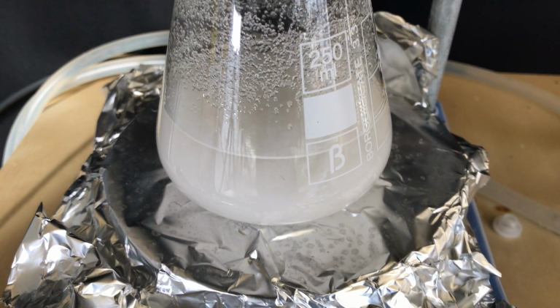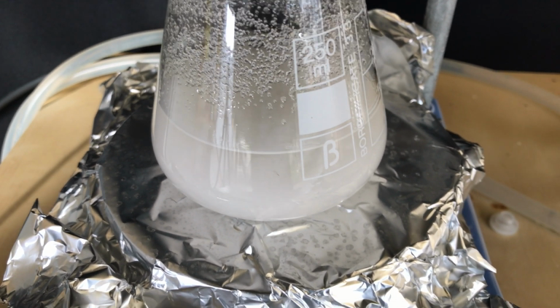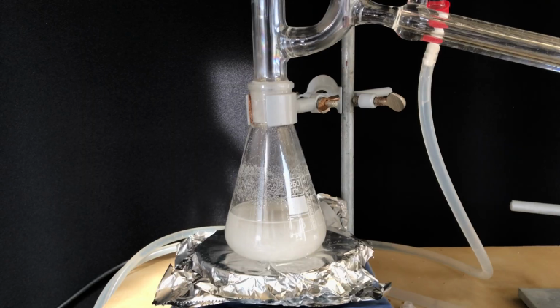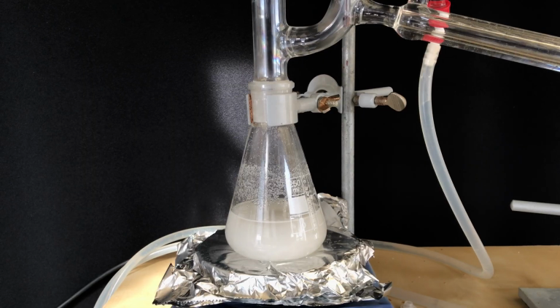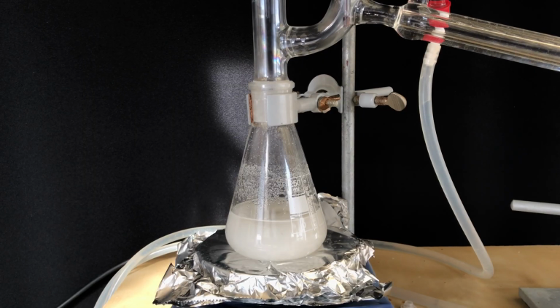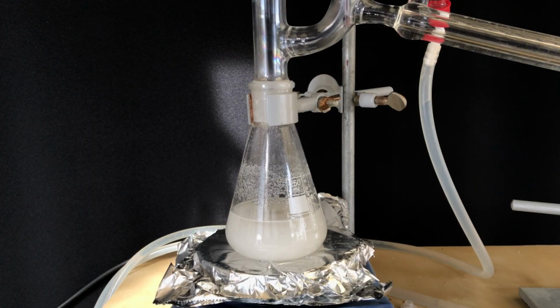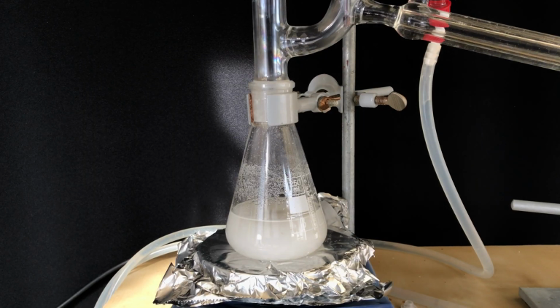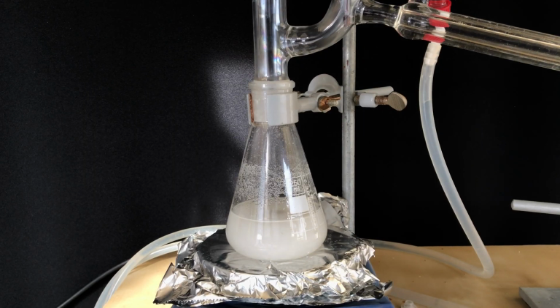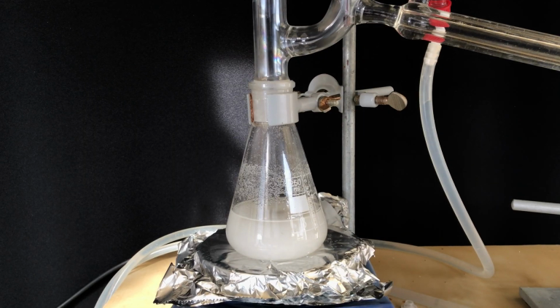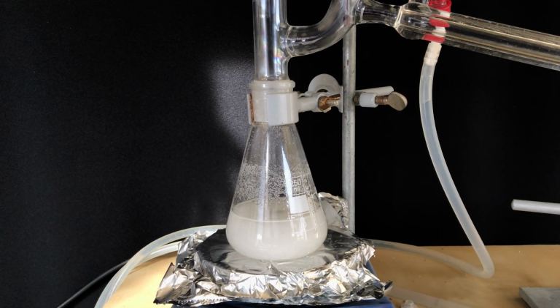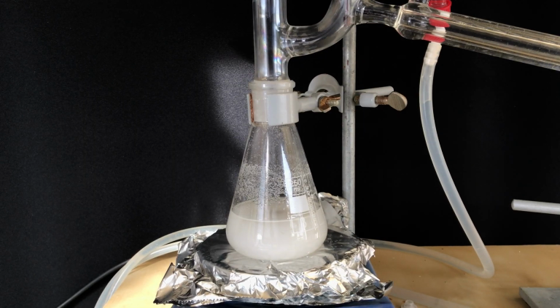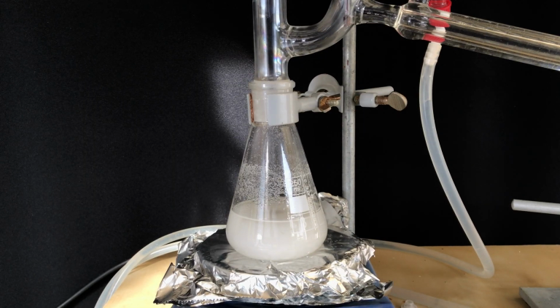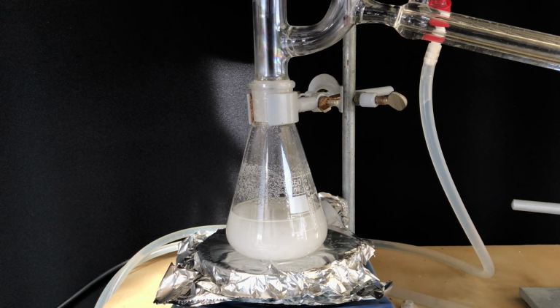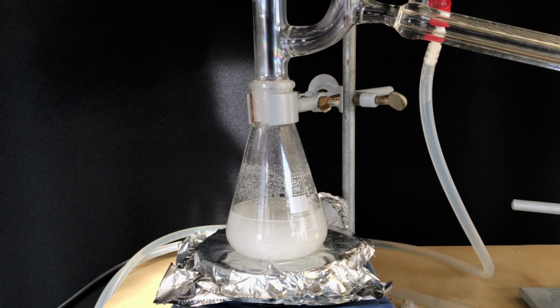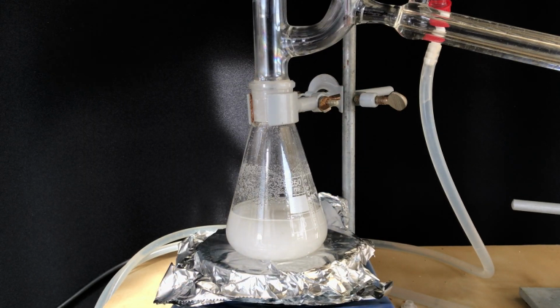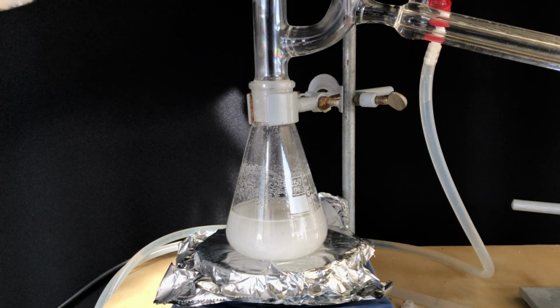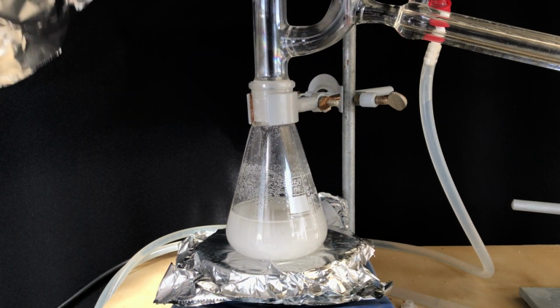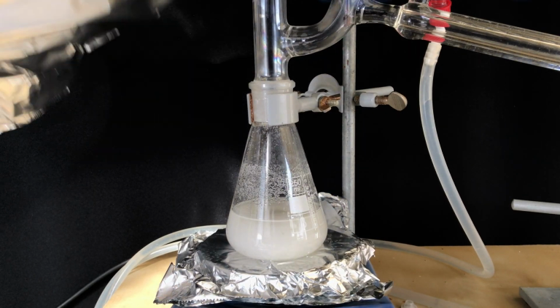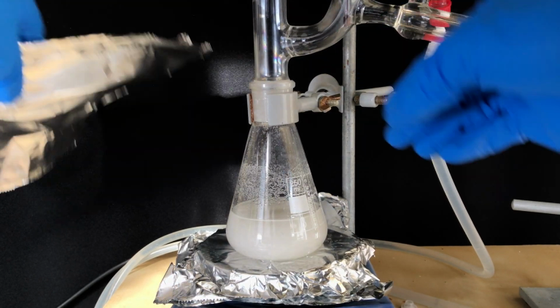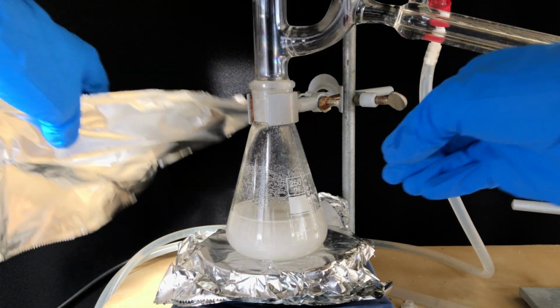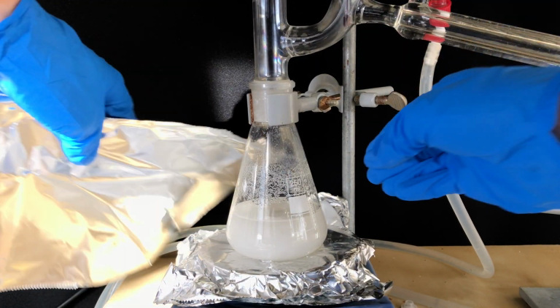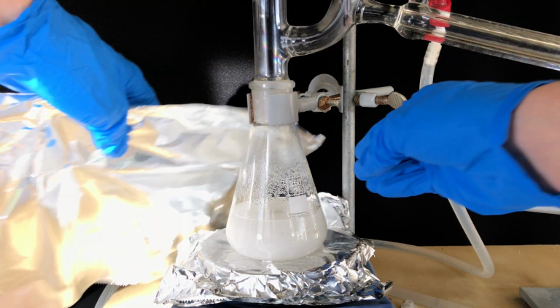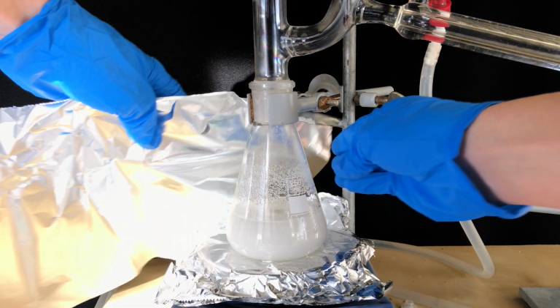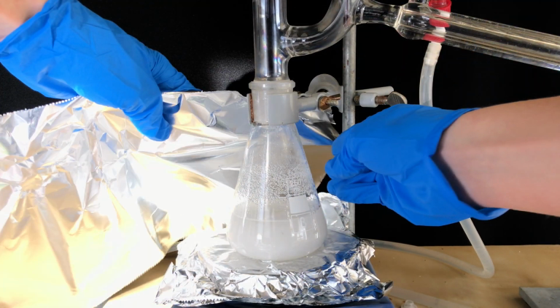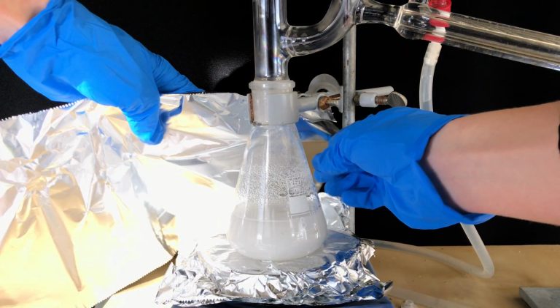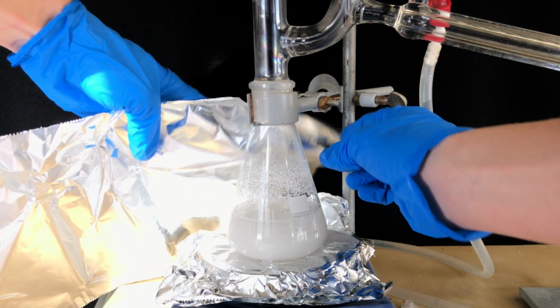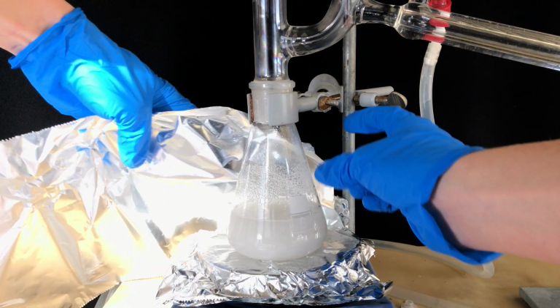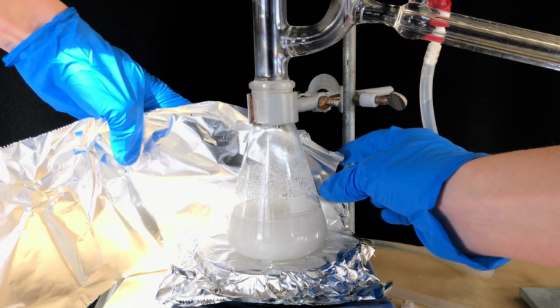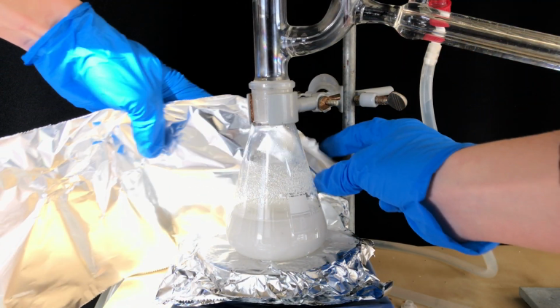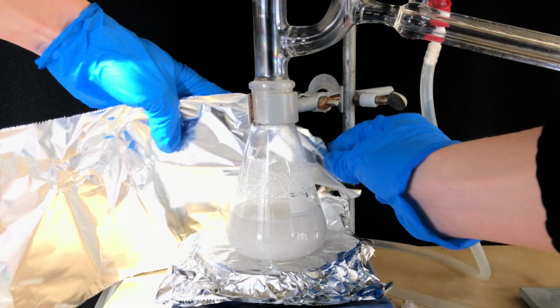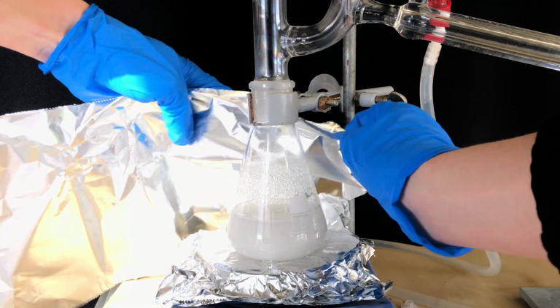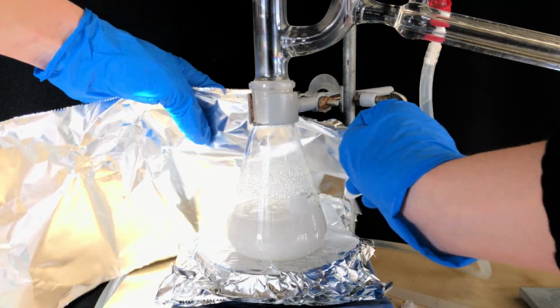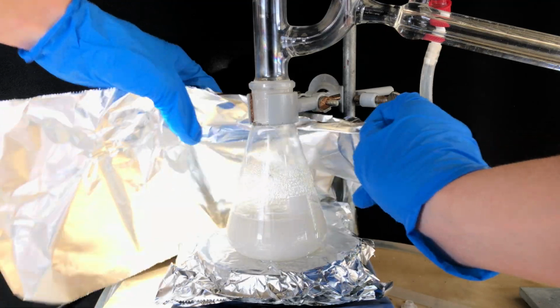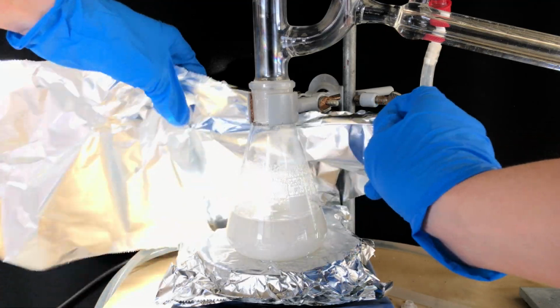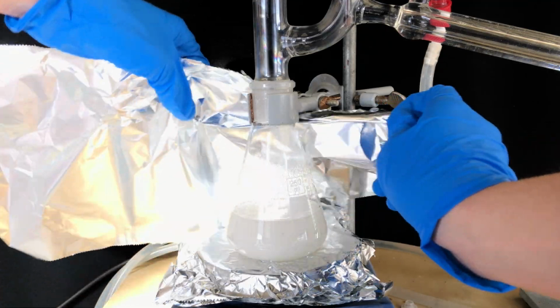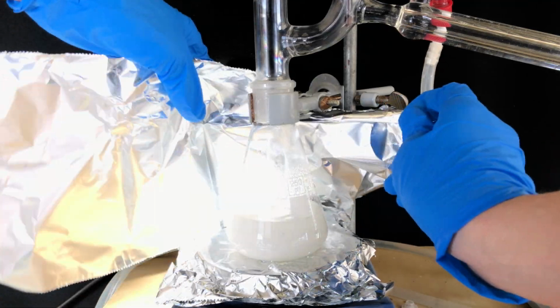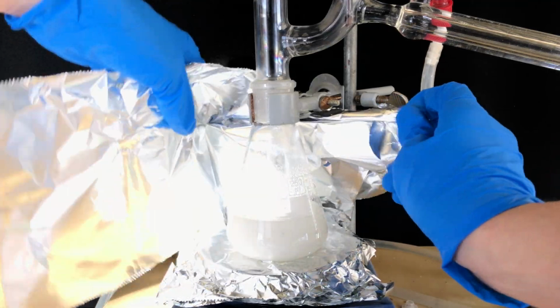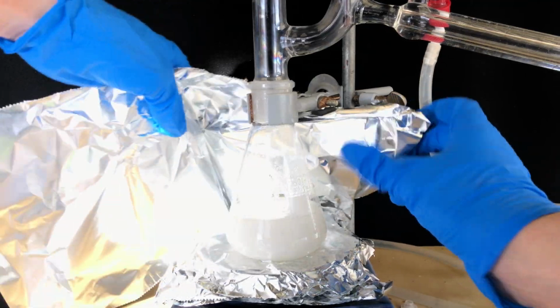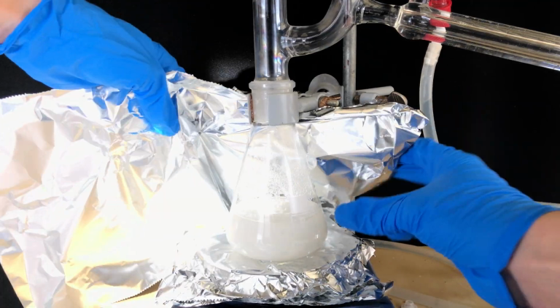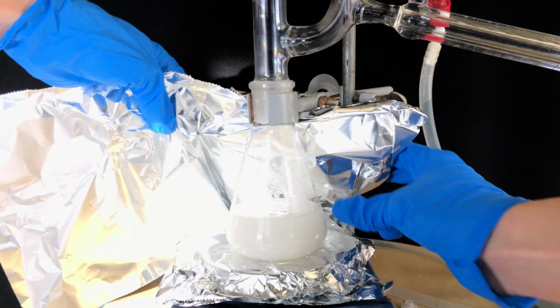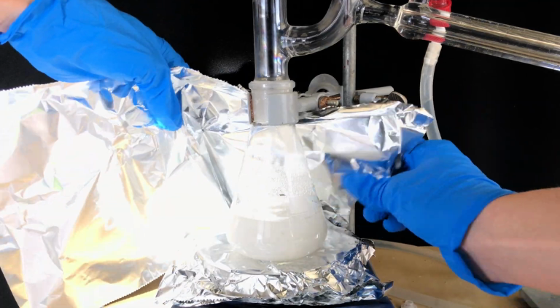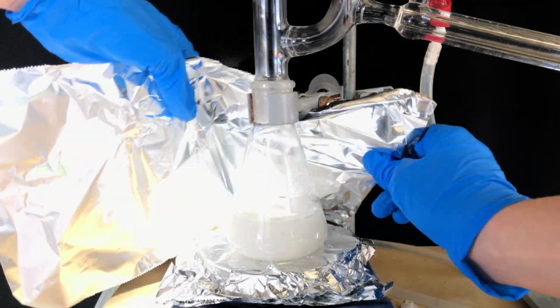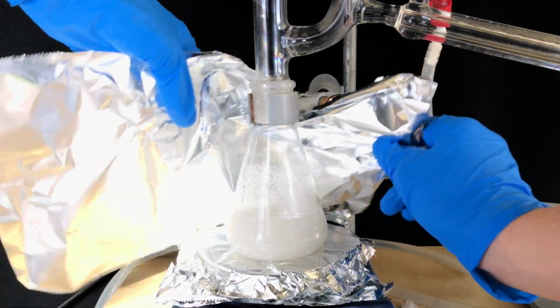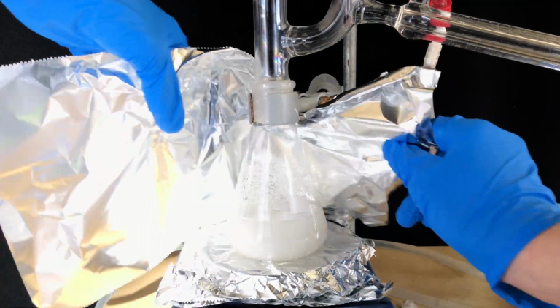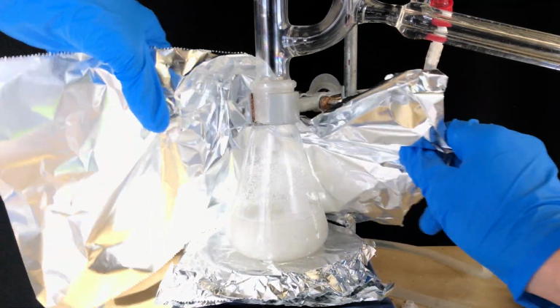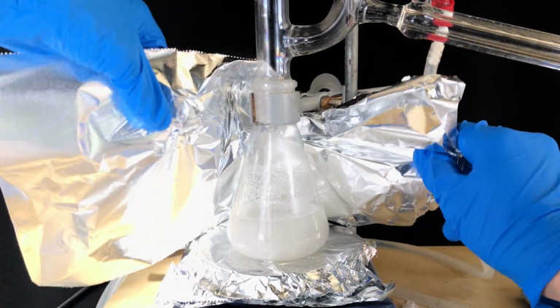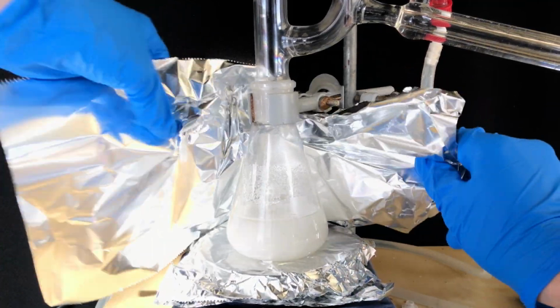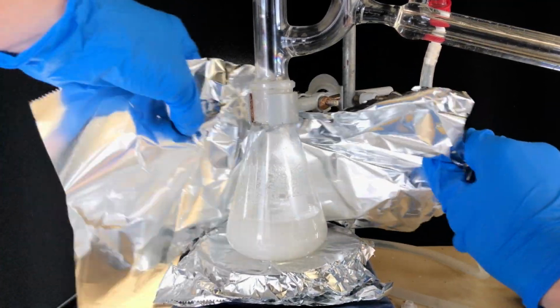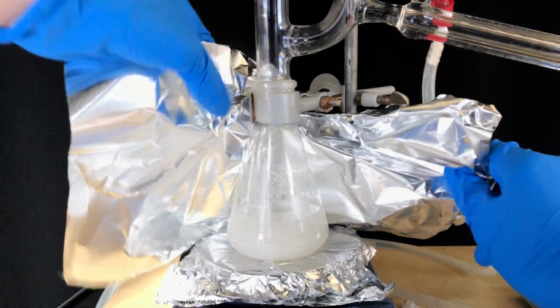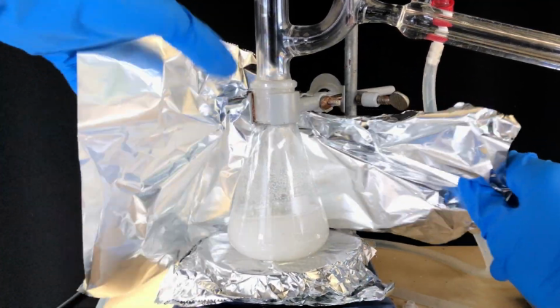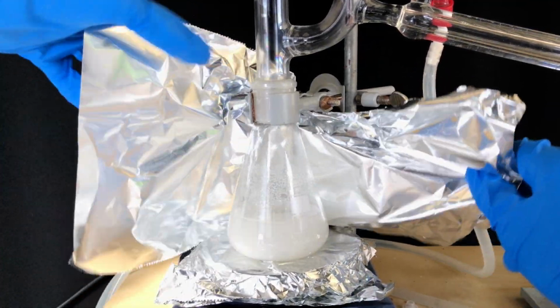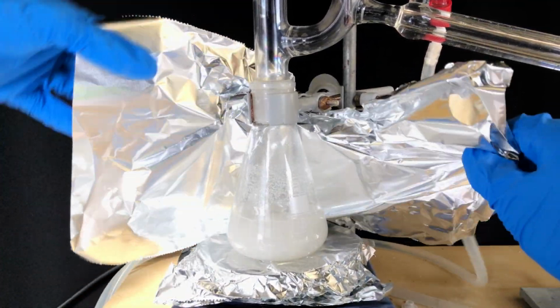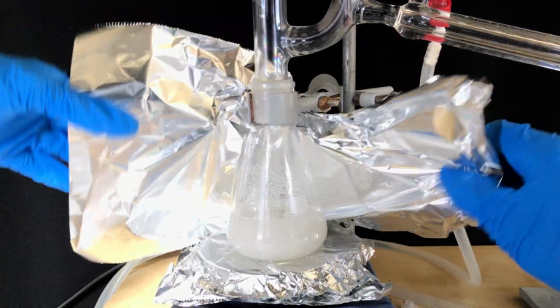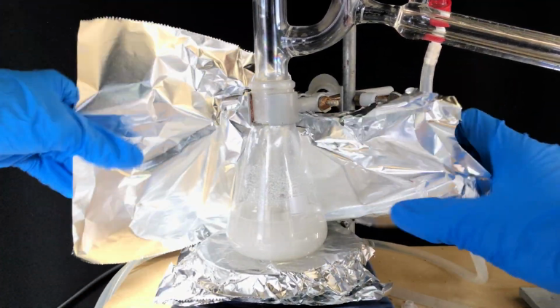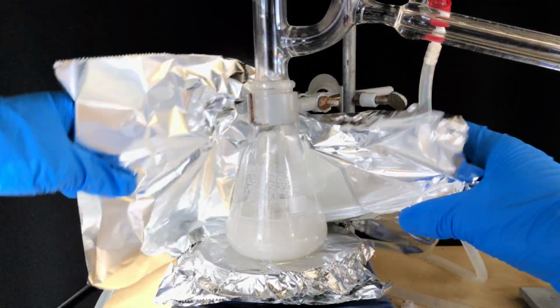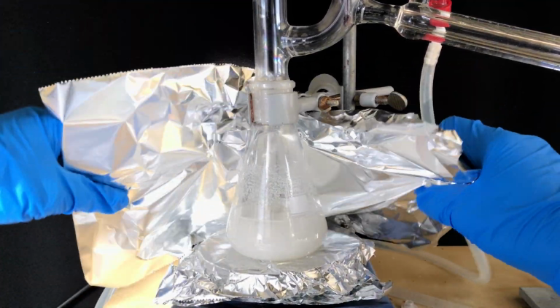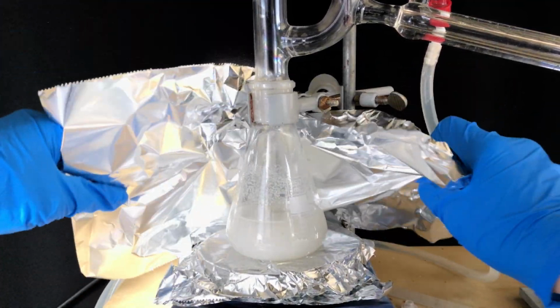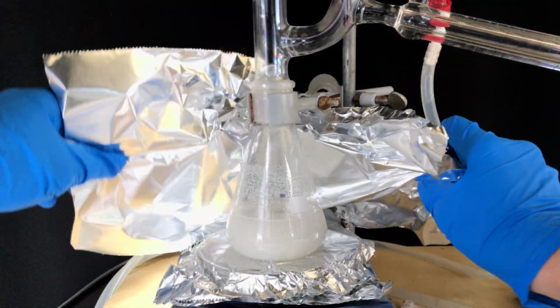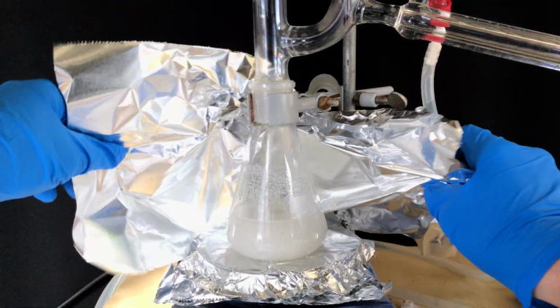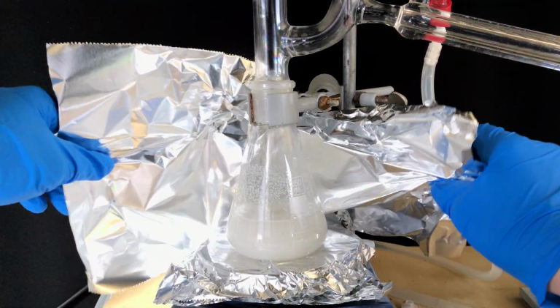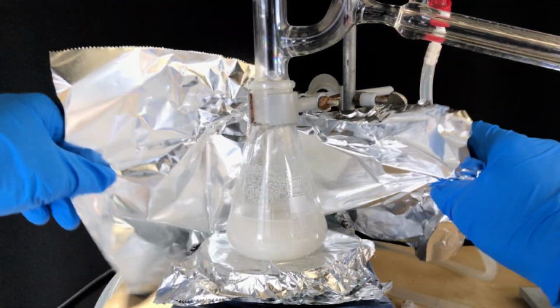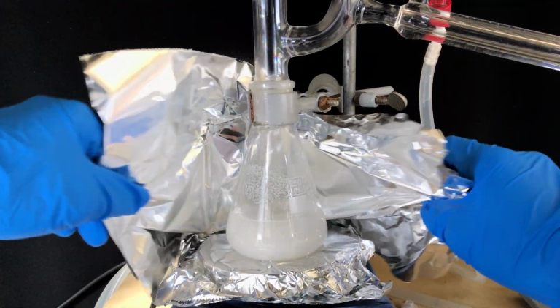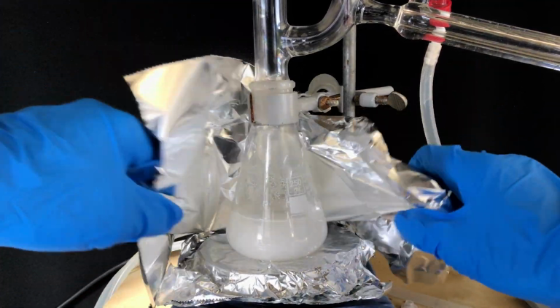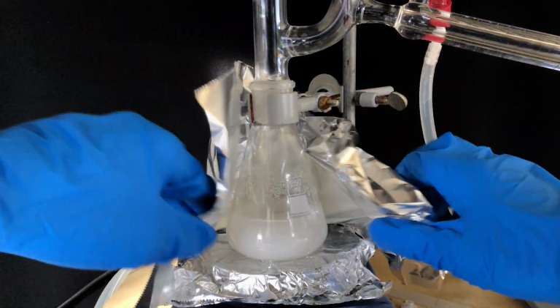As it is extremely cold outside, I hoped to help the reaction along by wrapping the apparatus with aluminium foil.